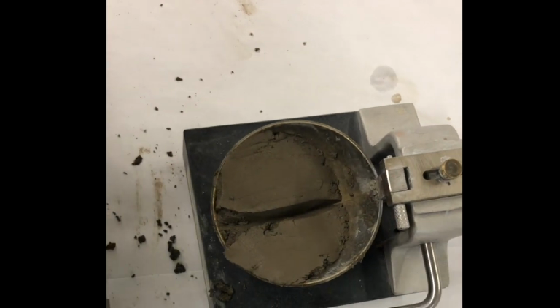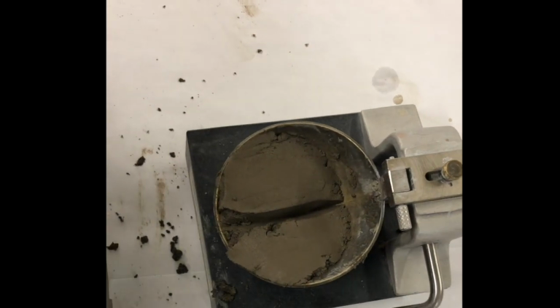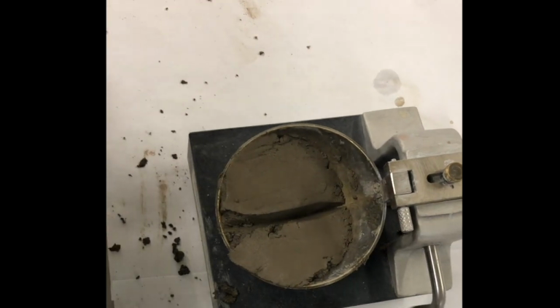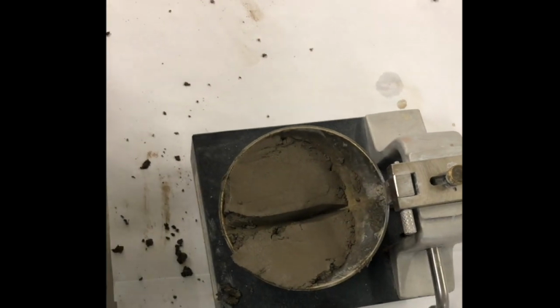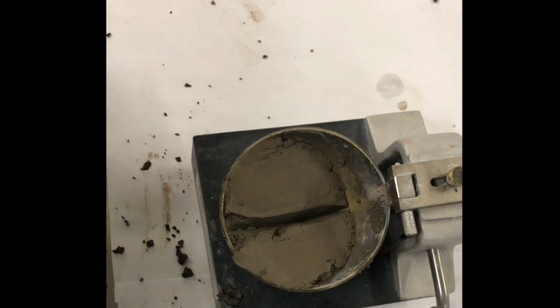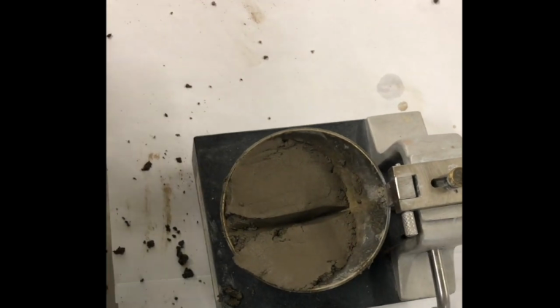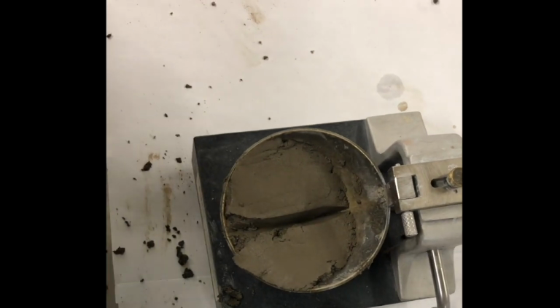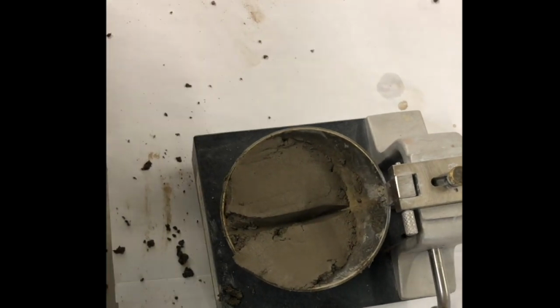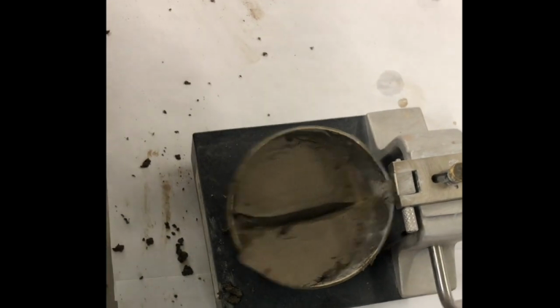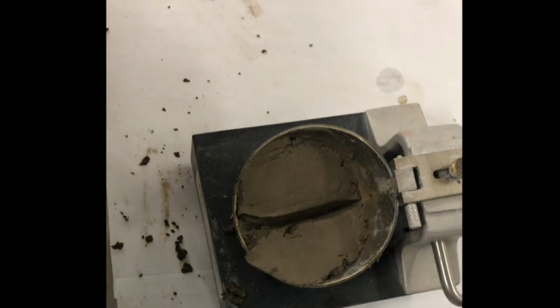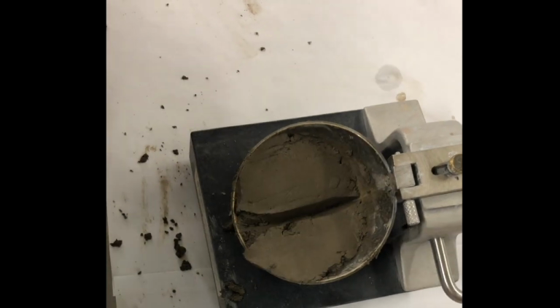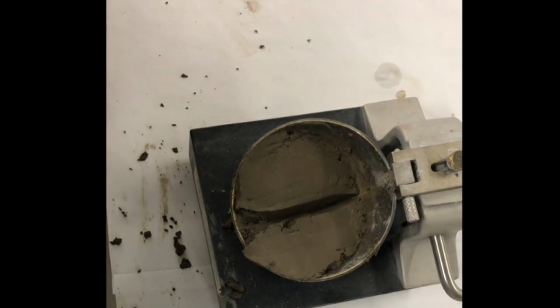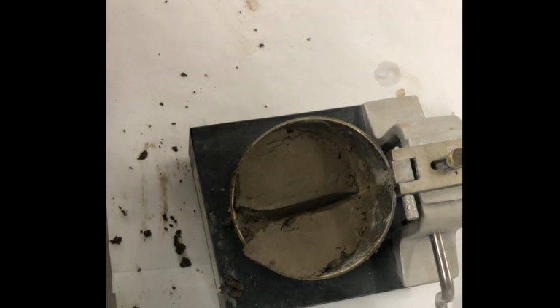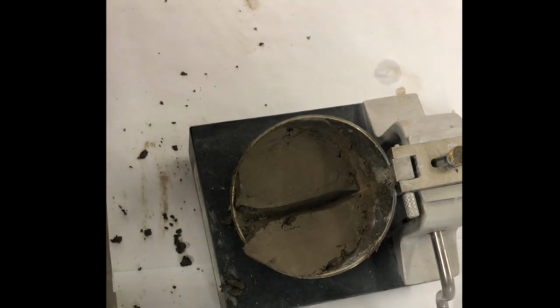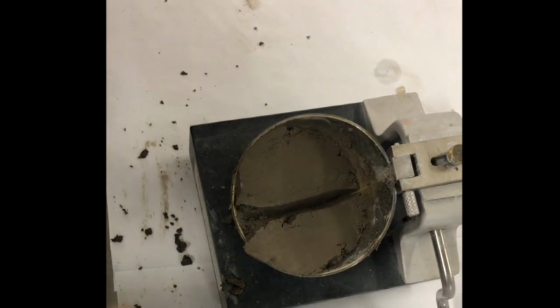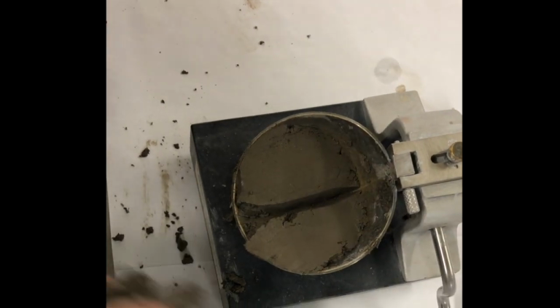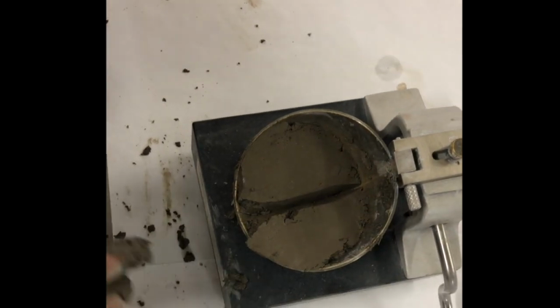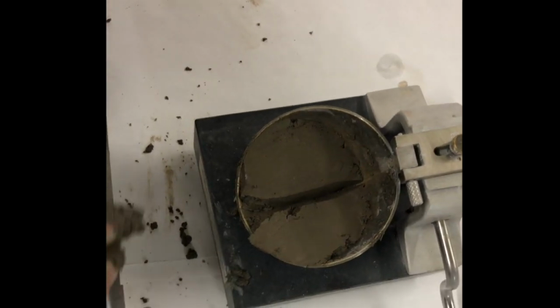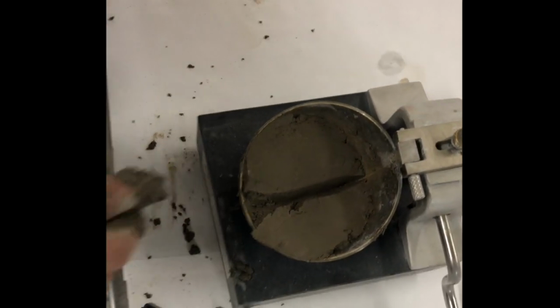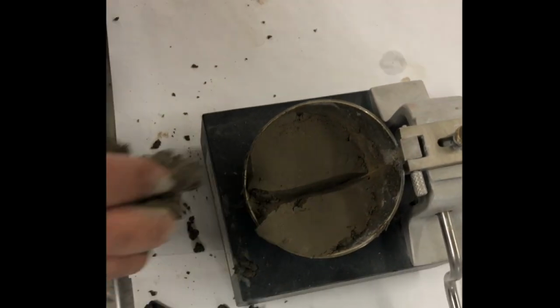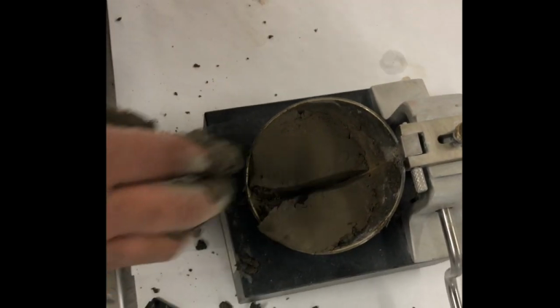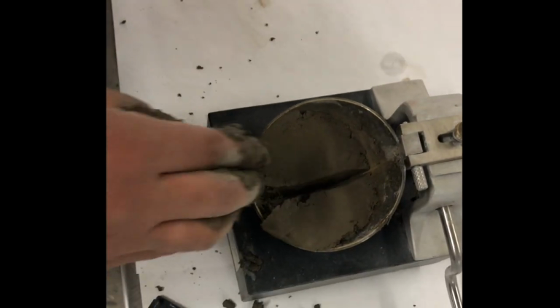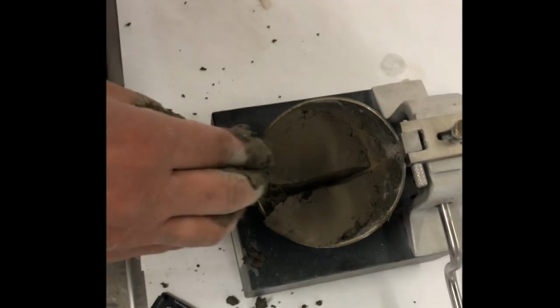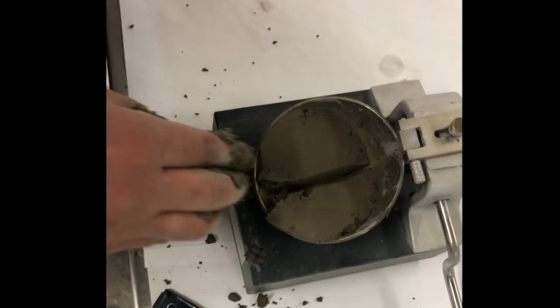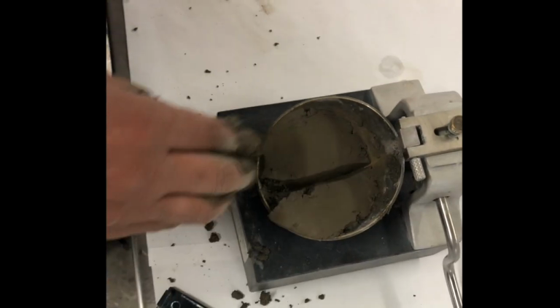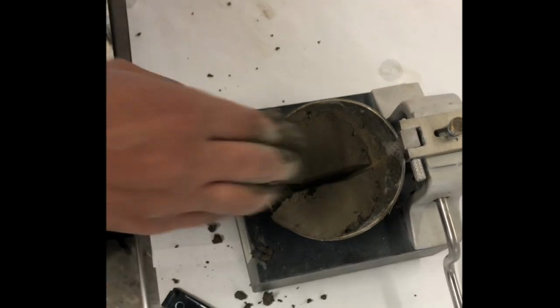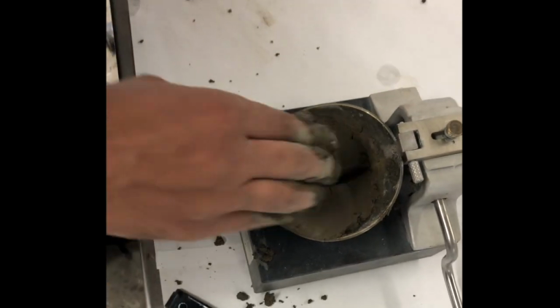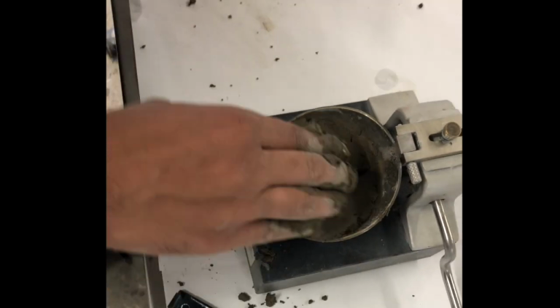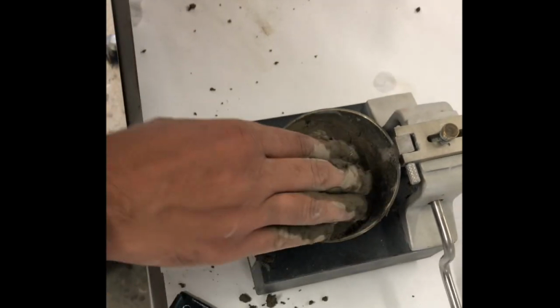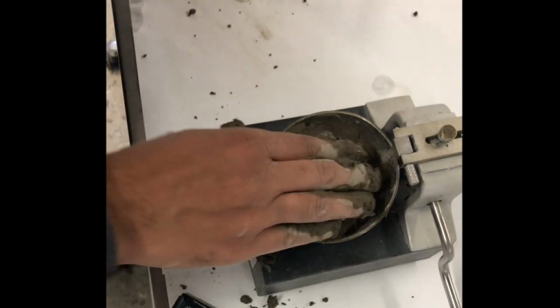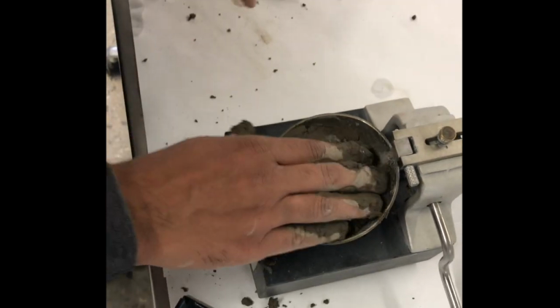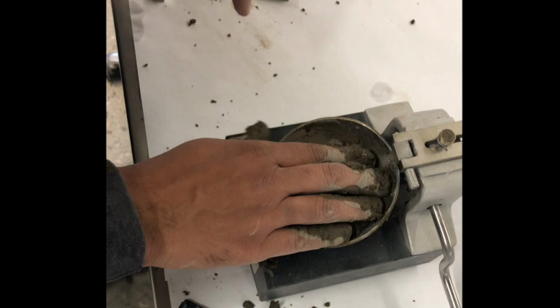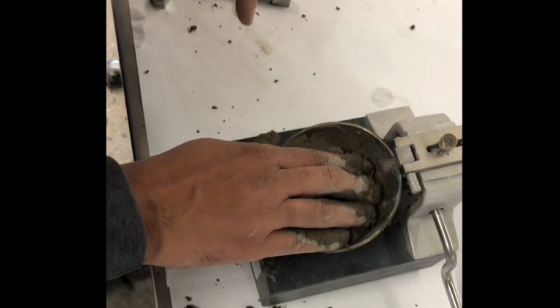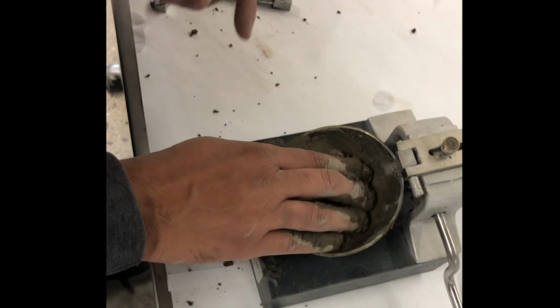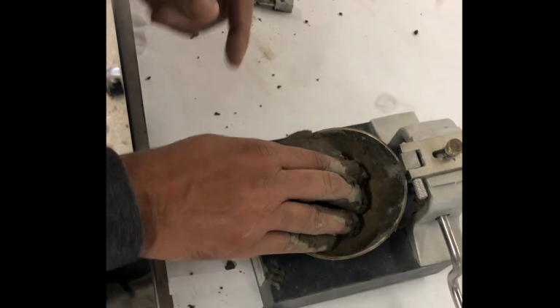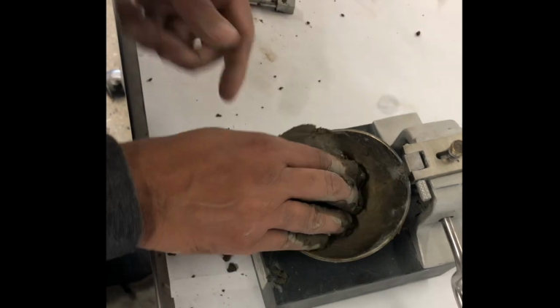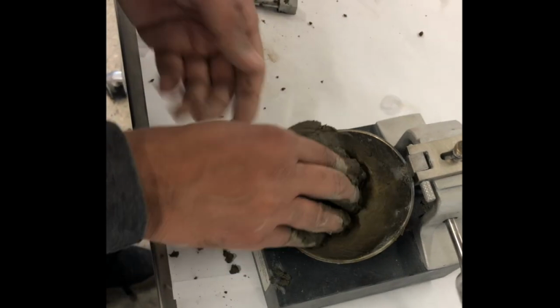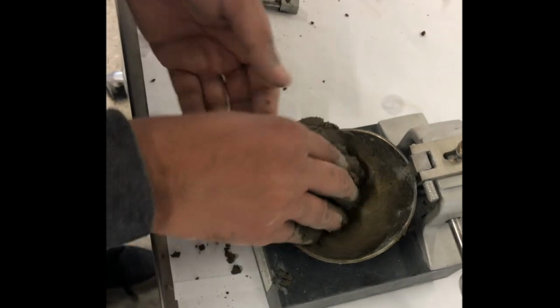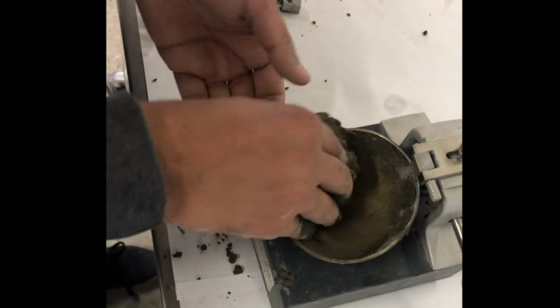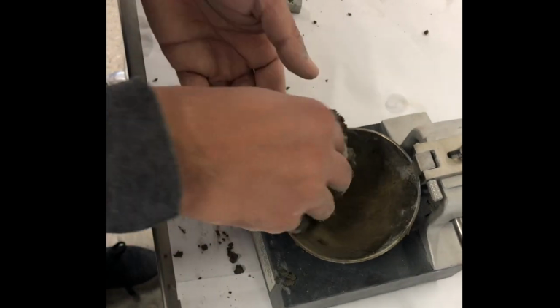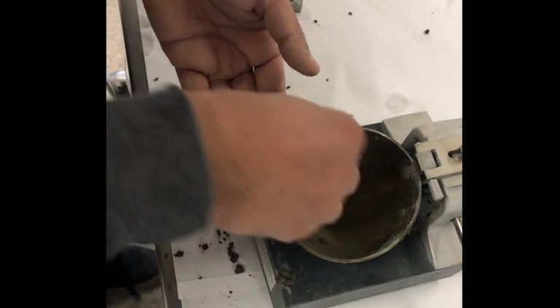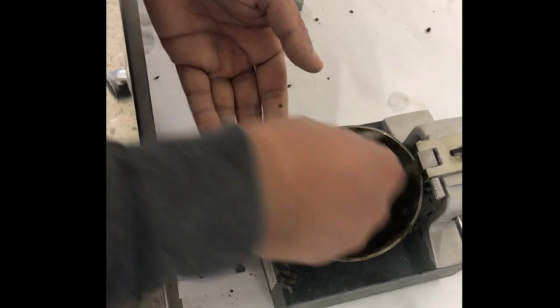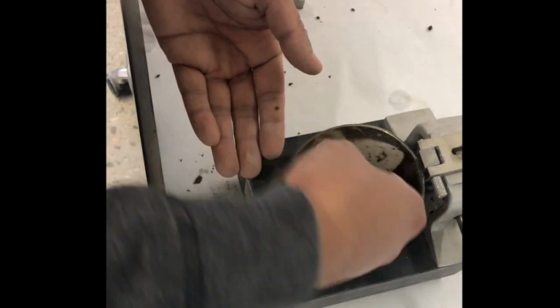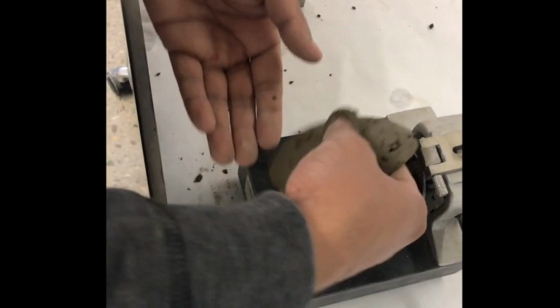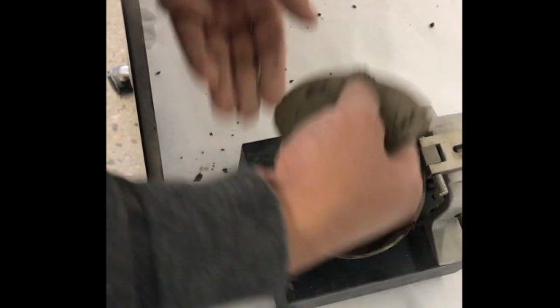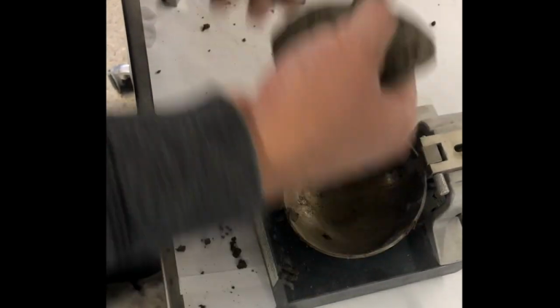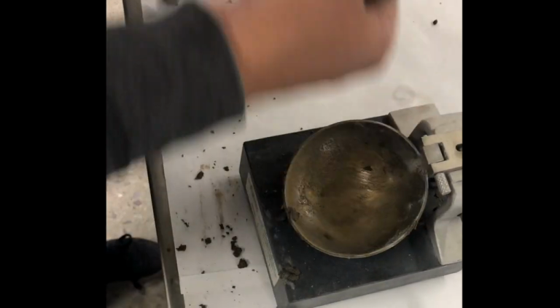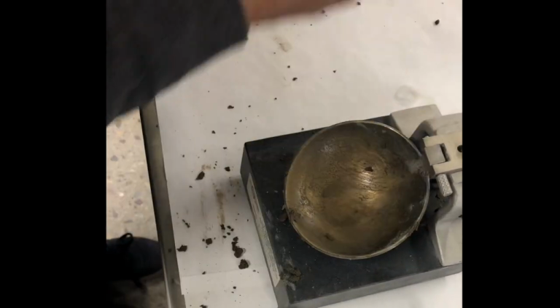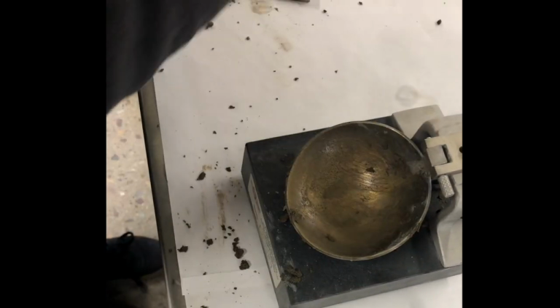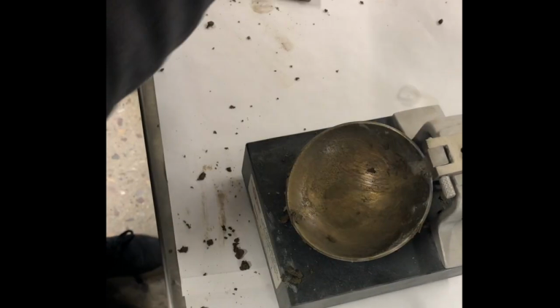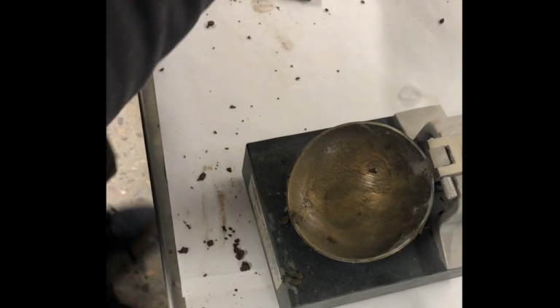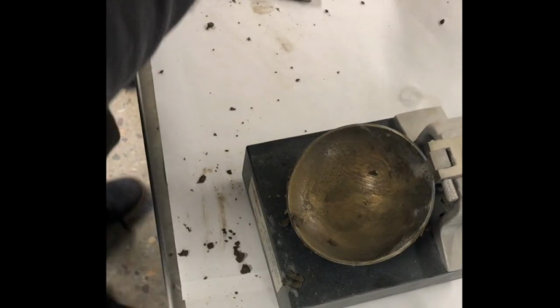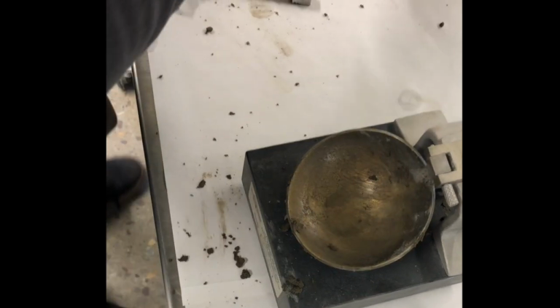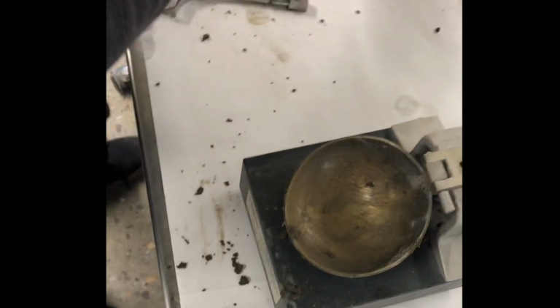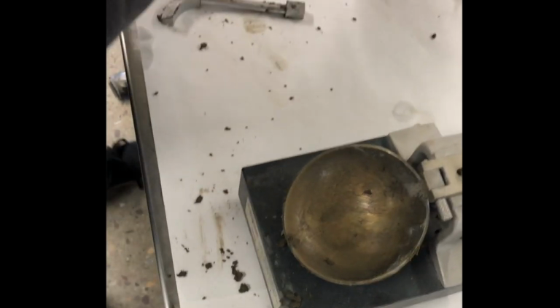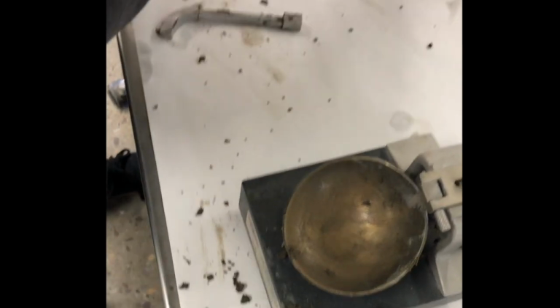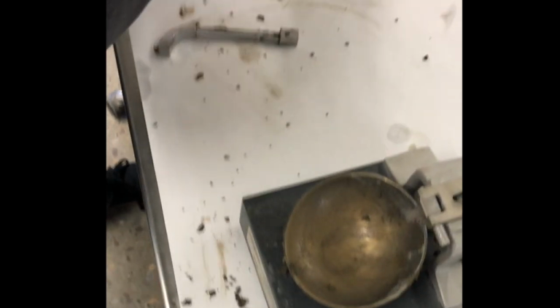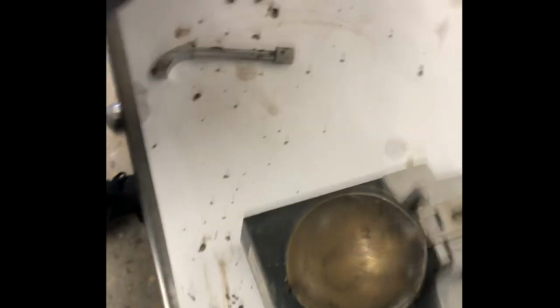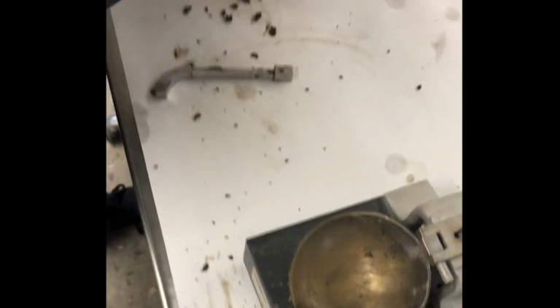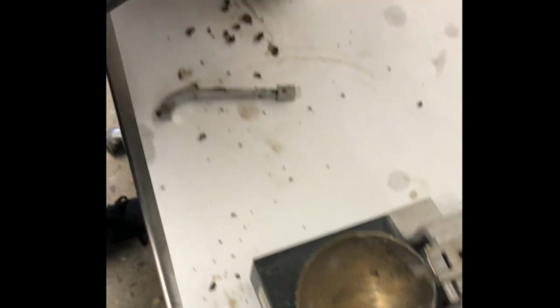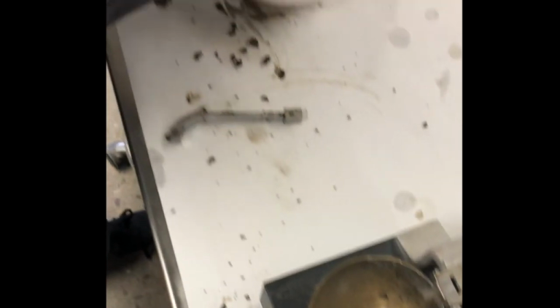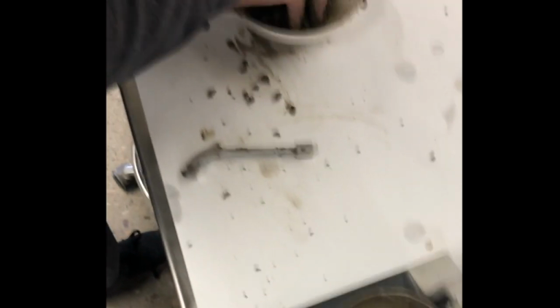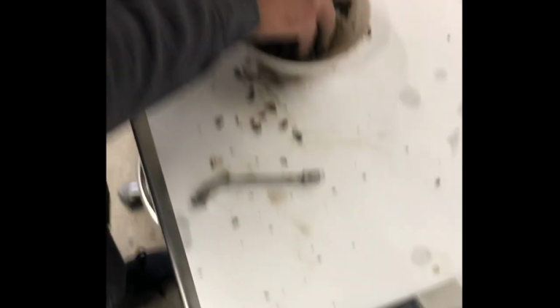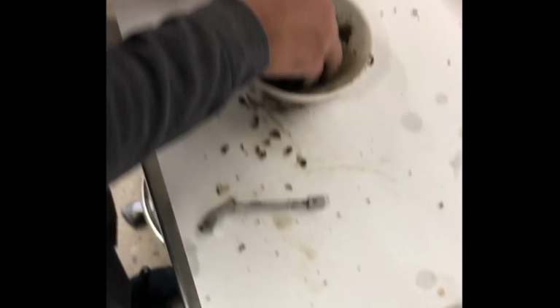If n equals 35 to 40, take a sample of the soil specimen and place it in an aluminum dish.